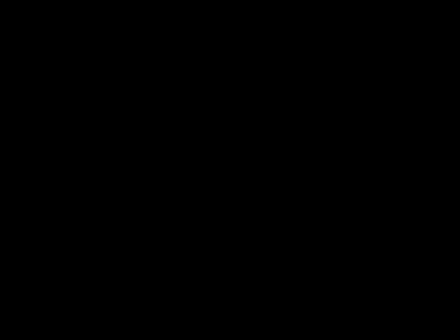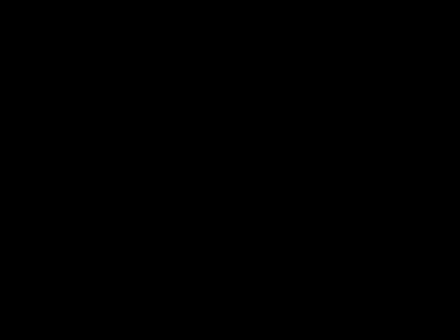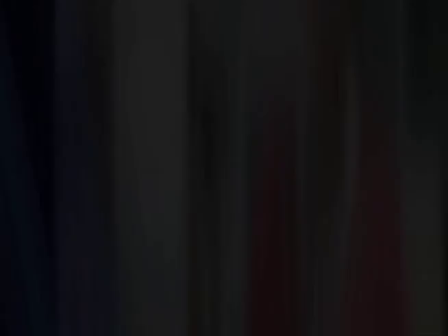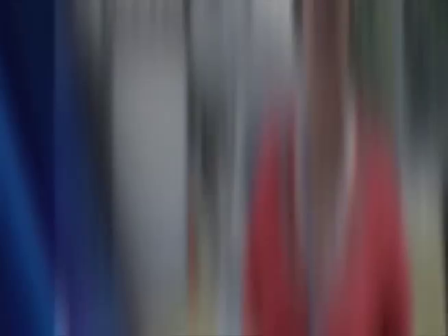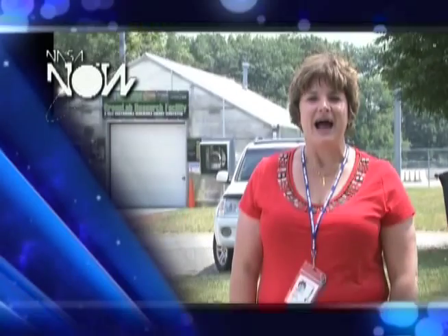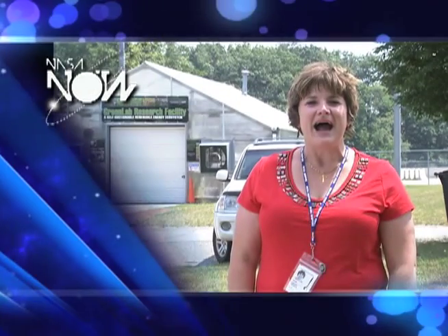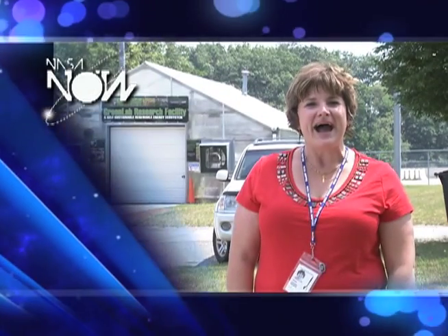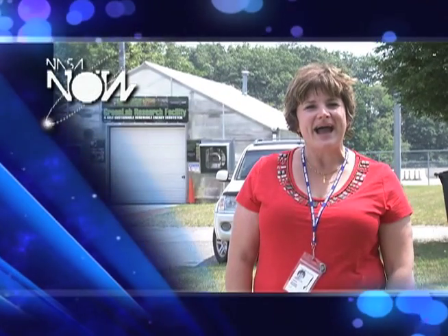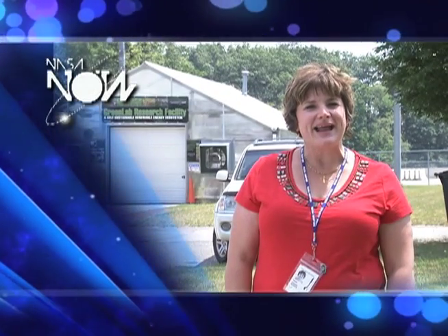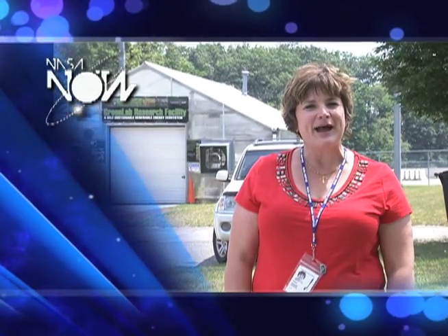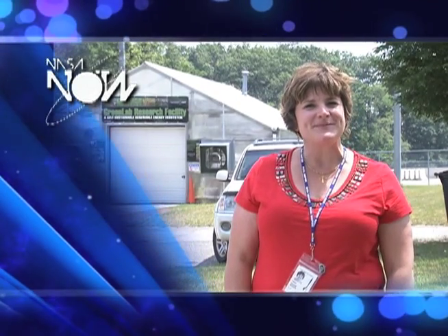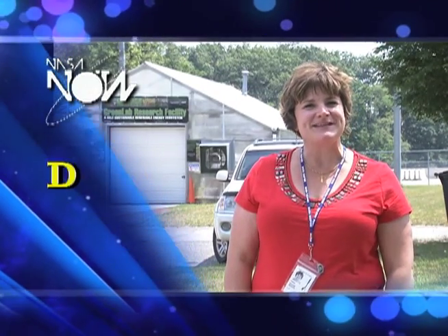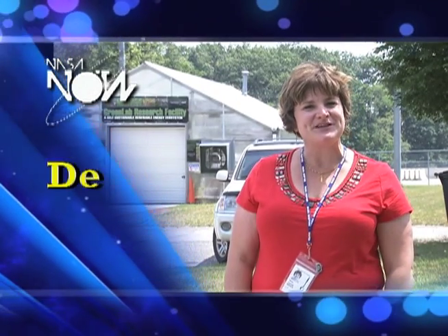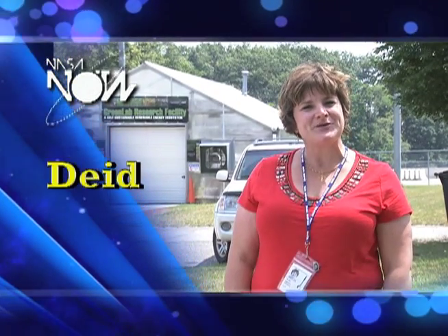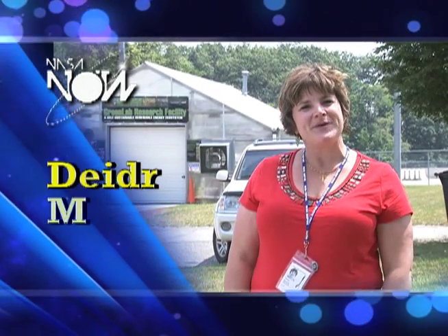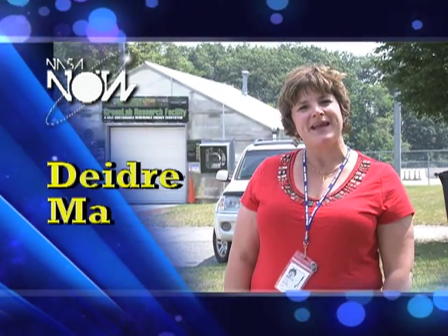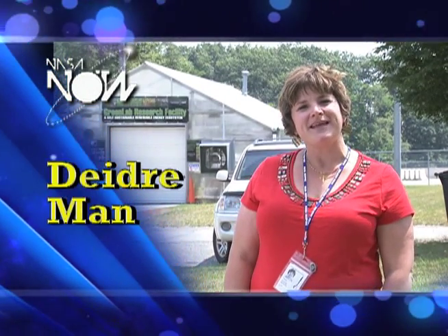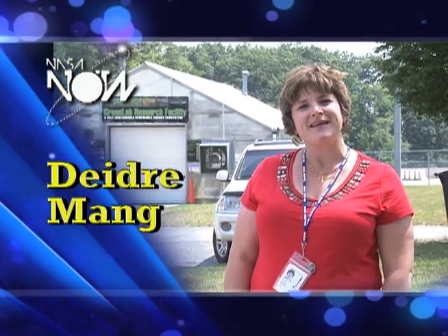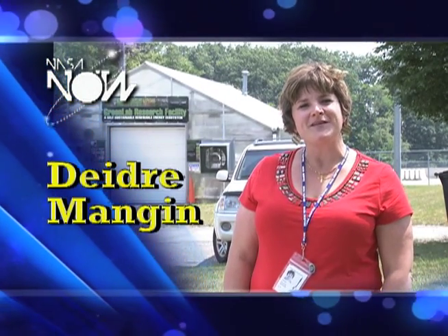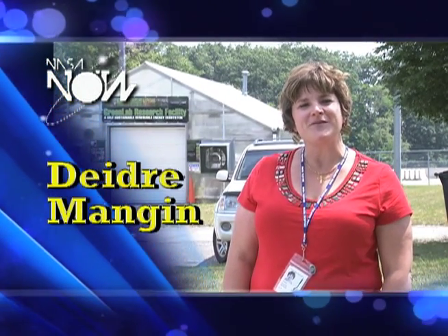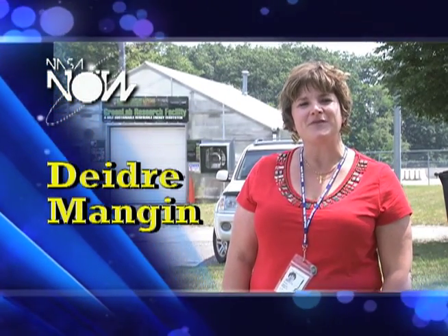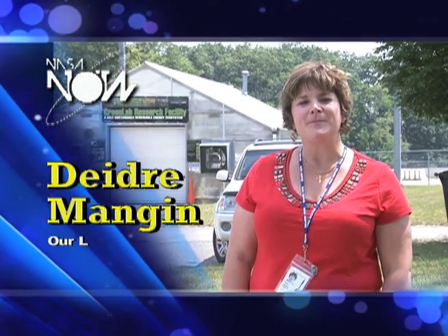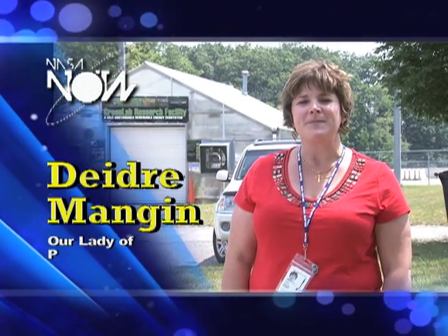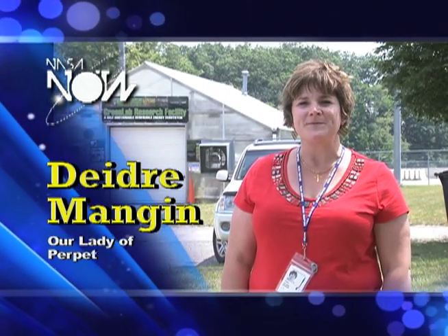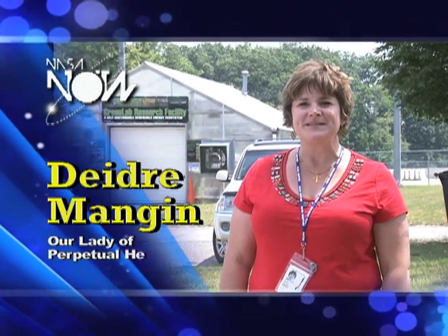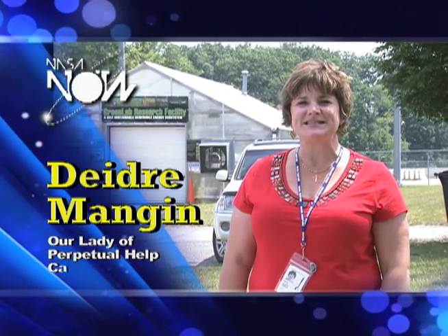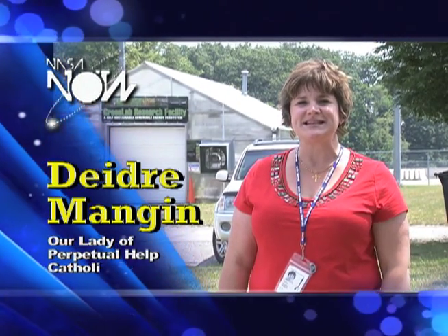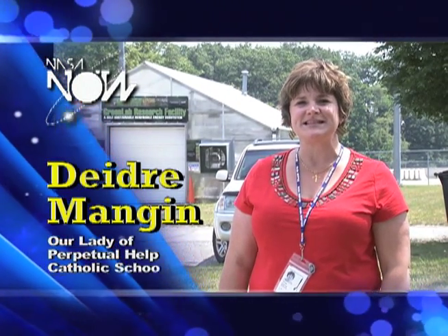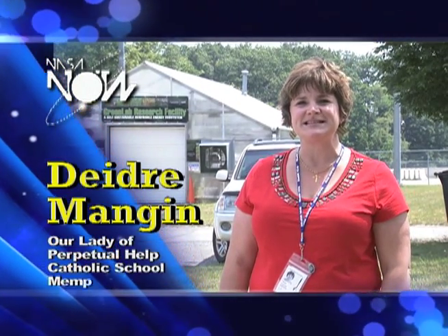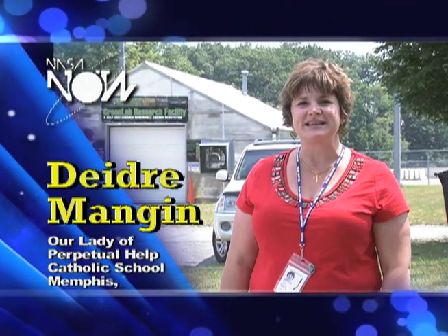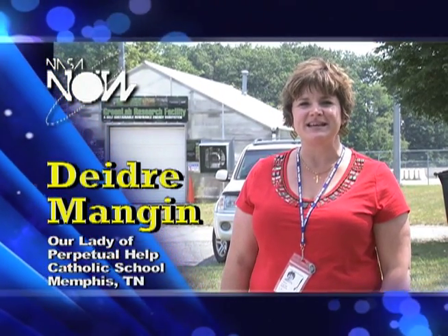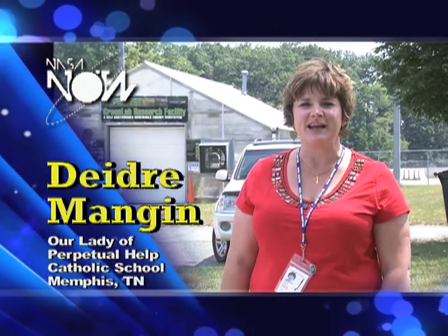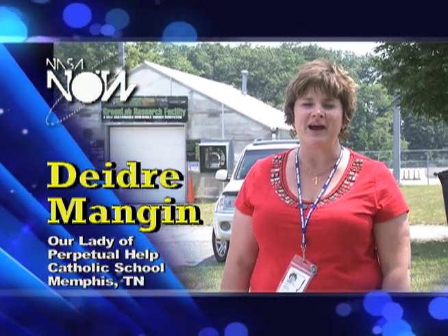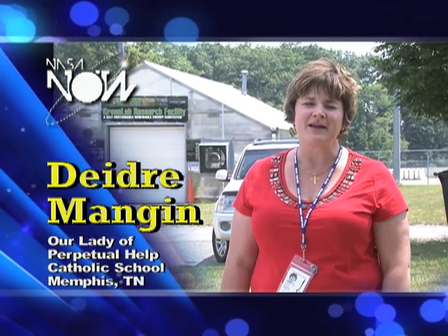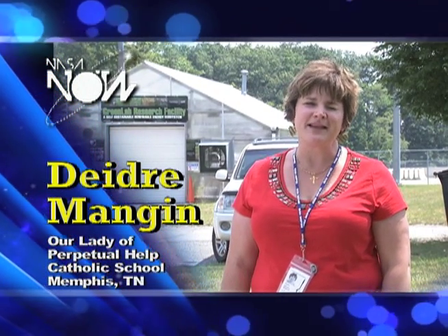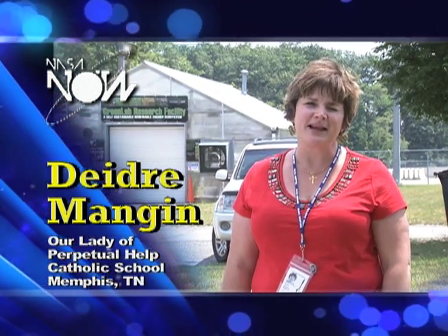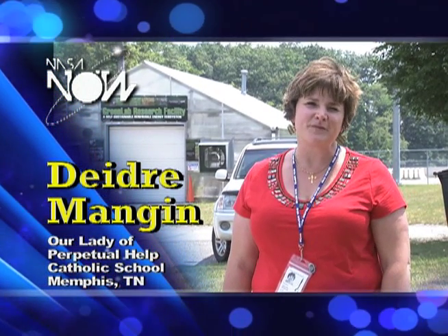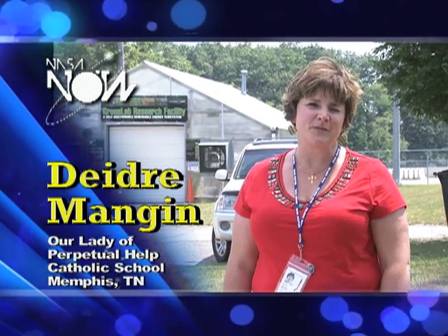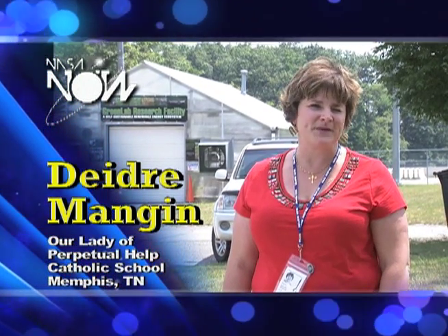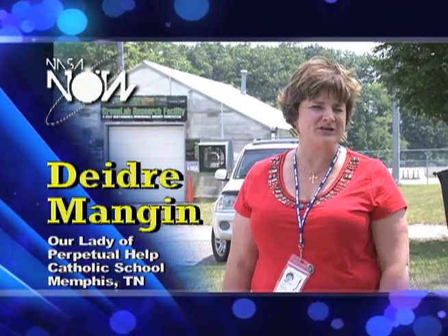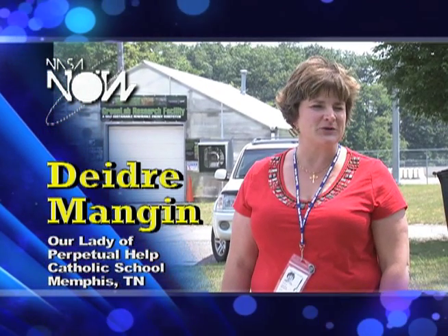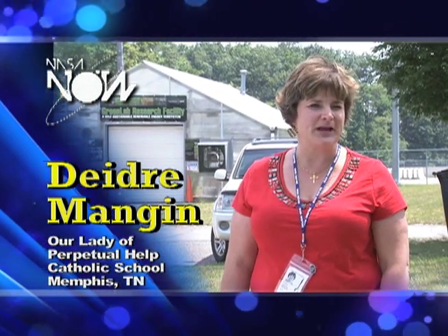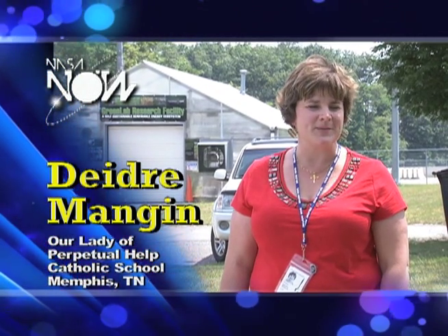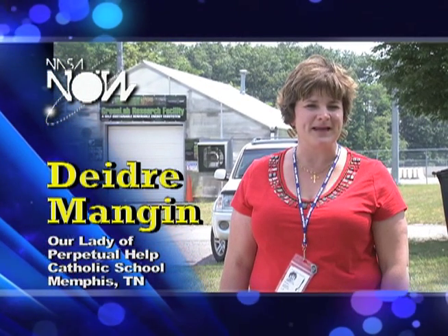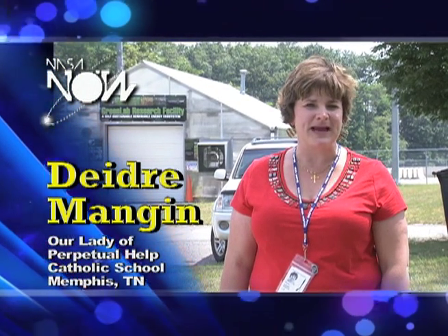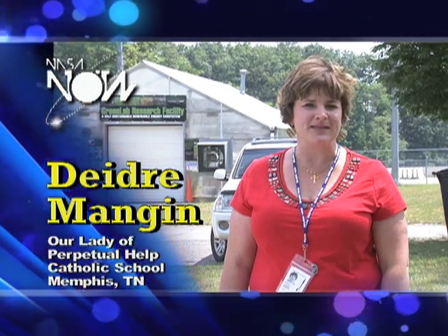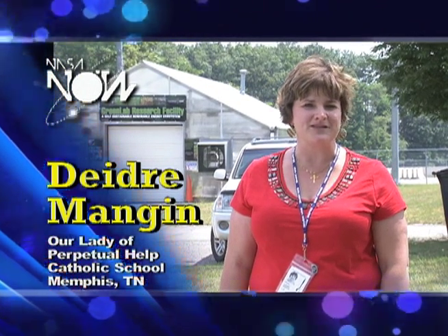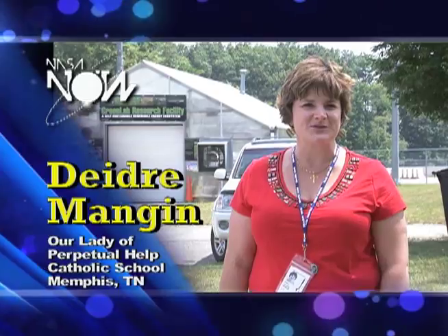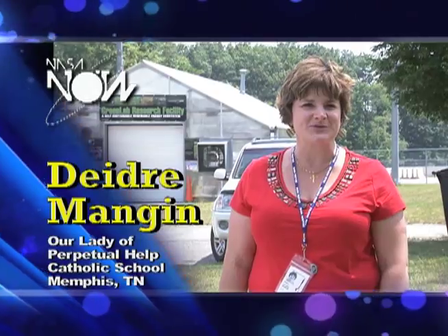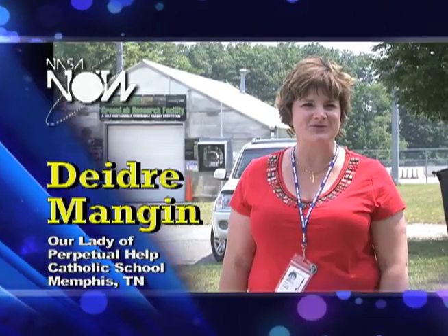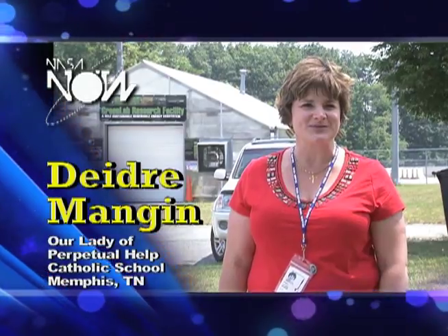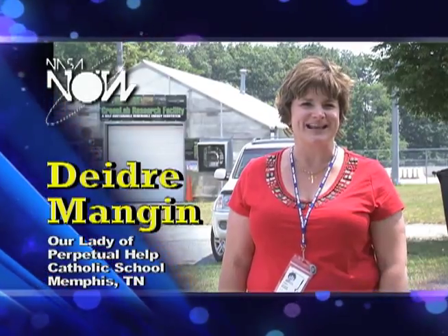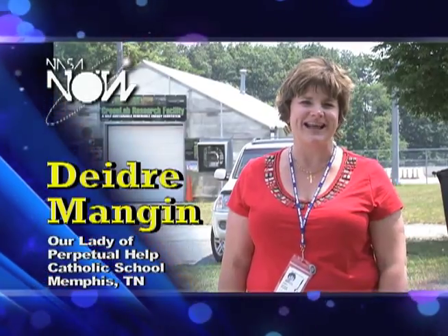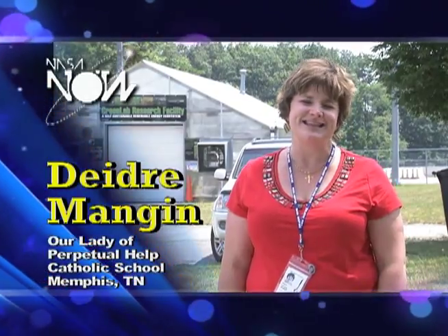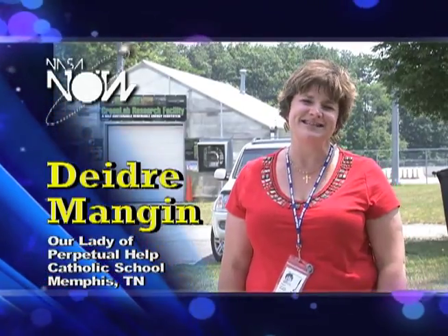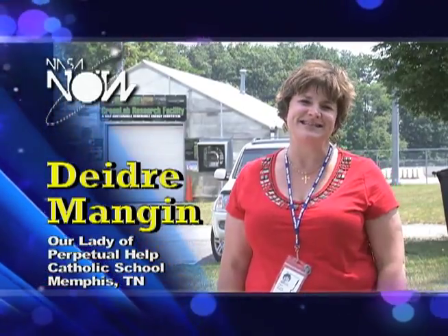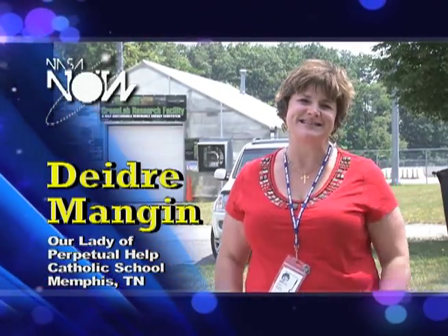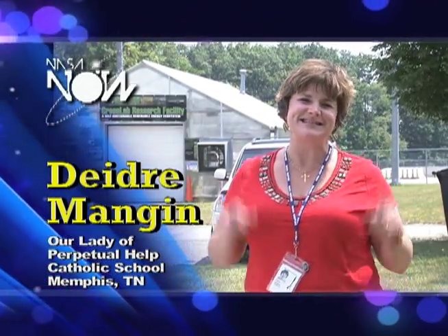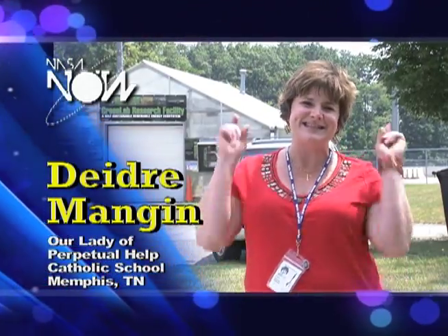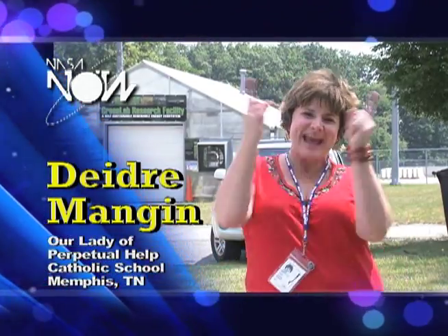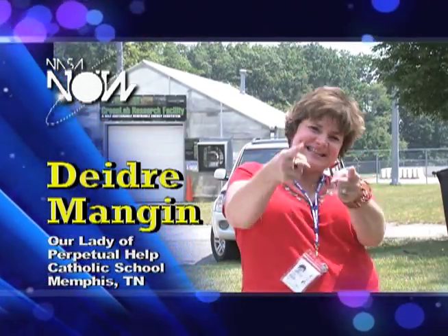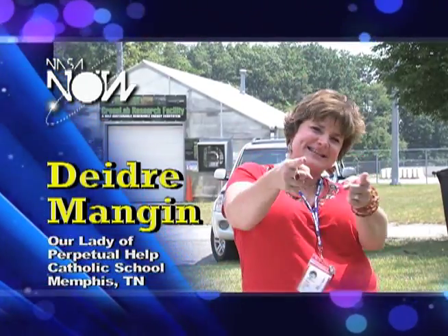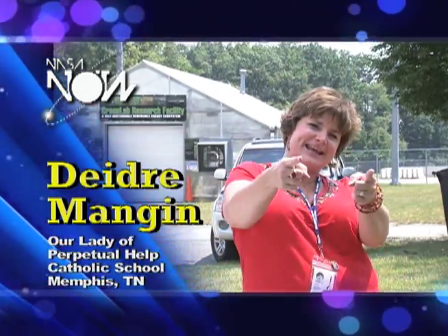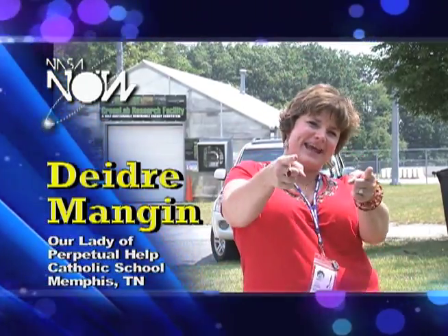Hi, I'm Deidre Mangan from Memphis, Tennessee, Our Lady of Perpetual Health Catholic Schools, and this is NASA Now!